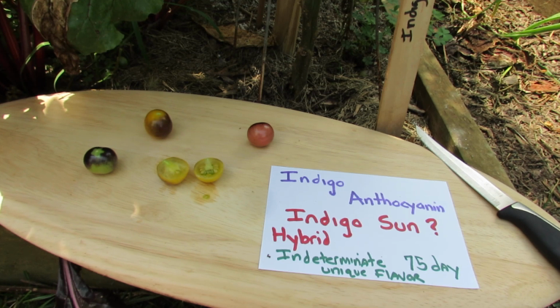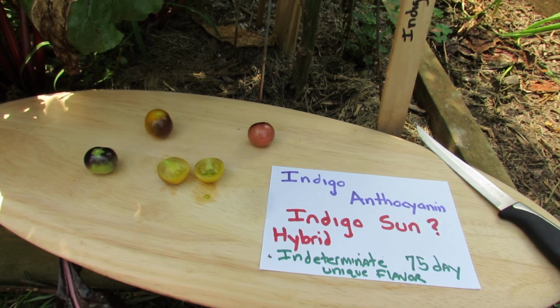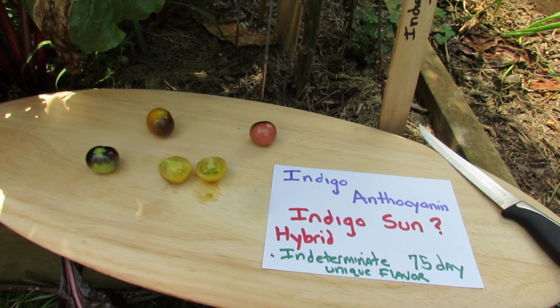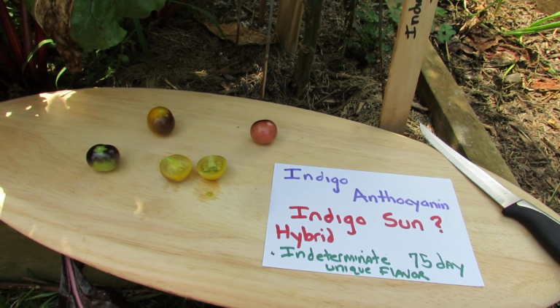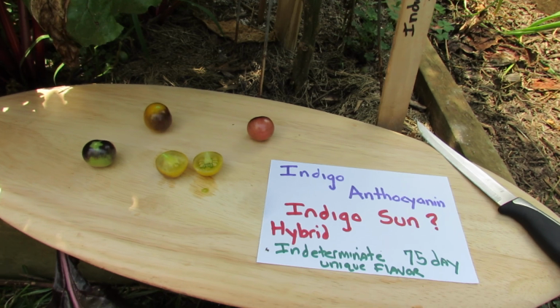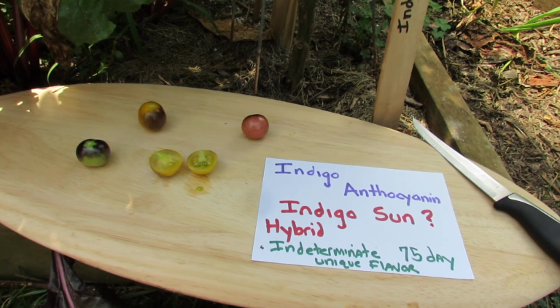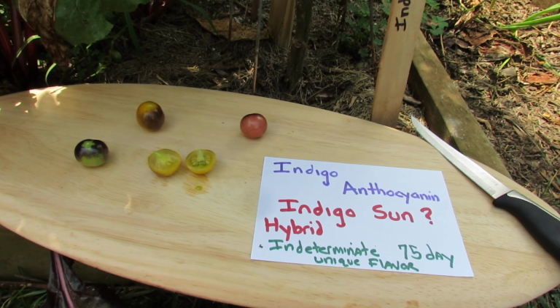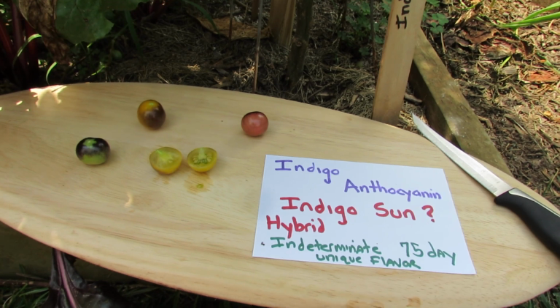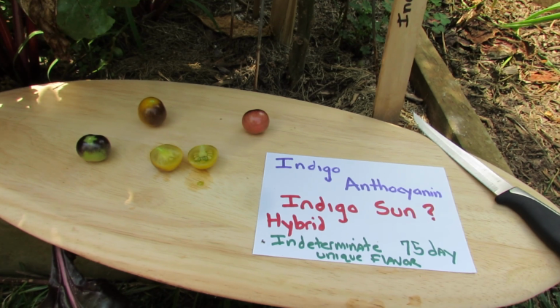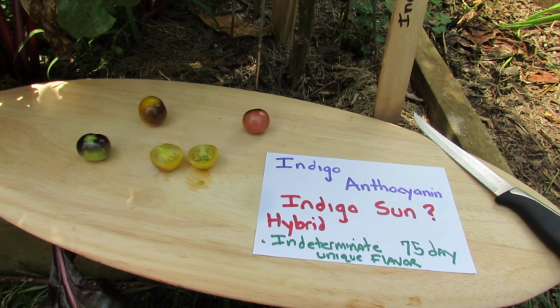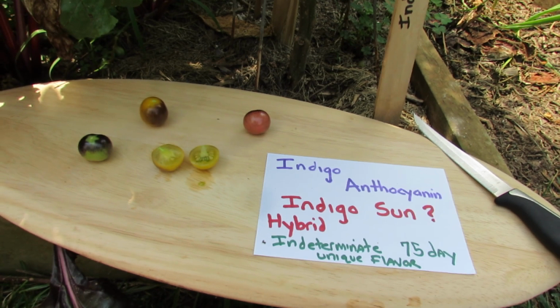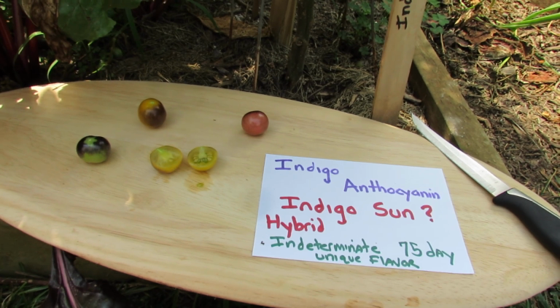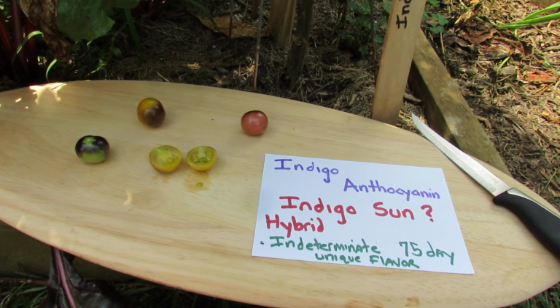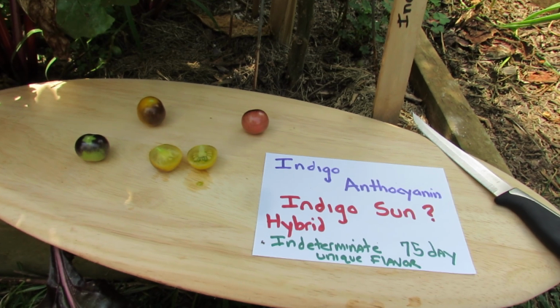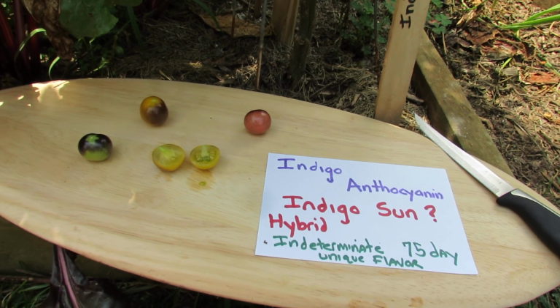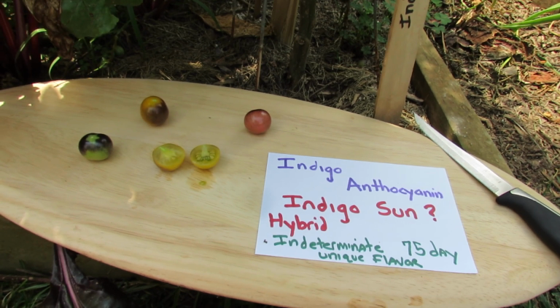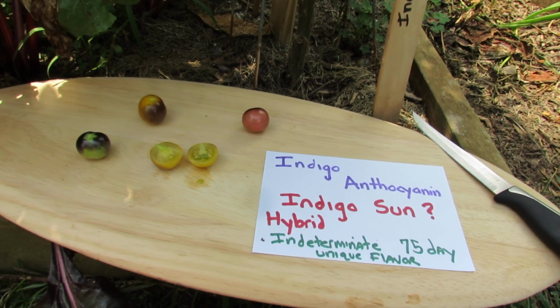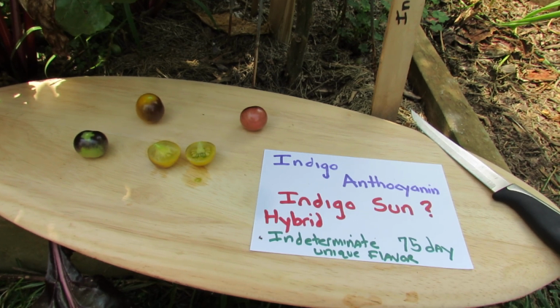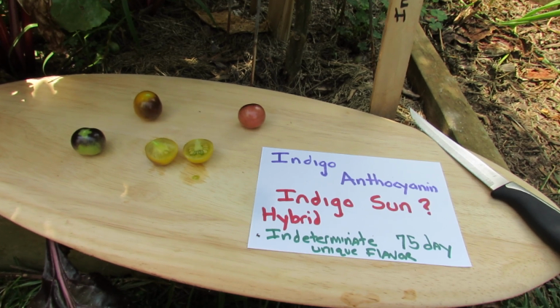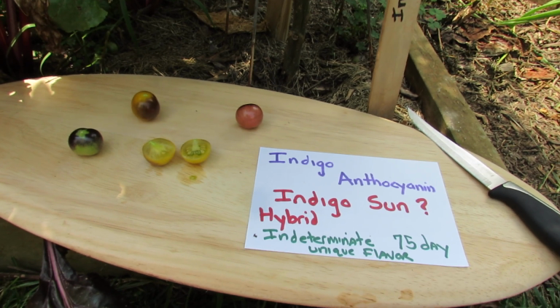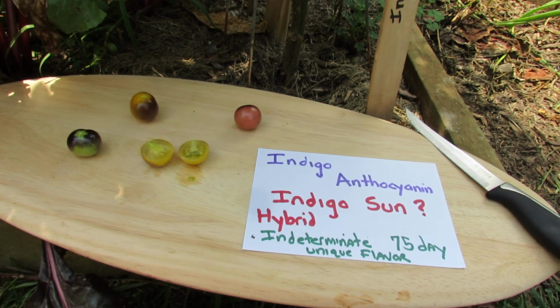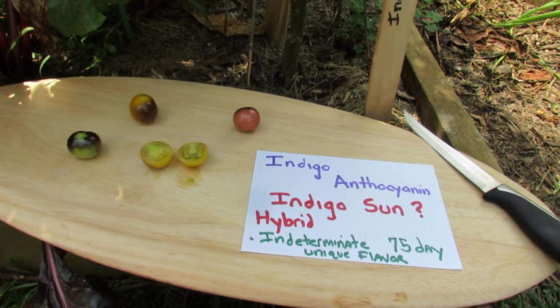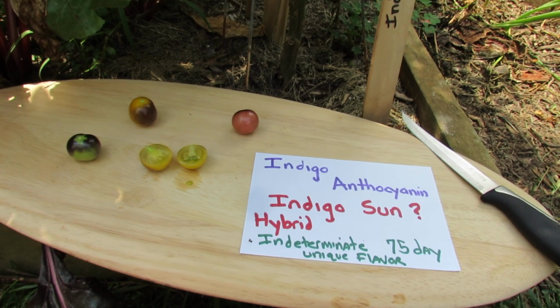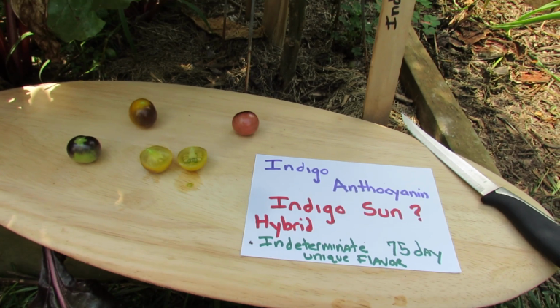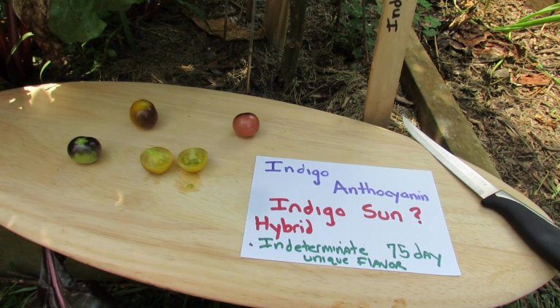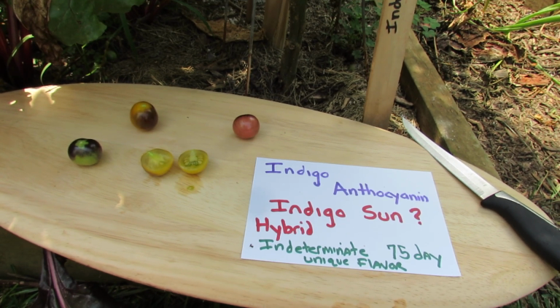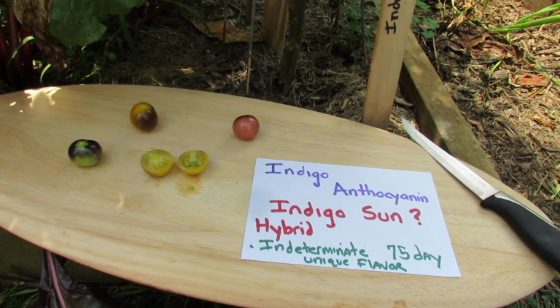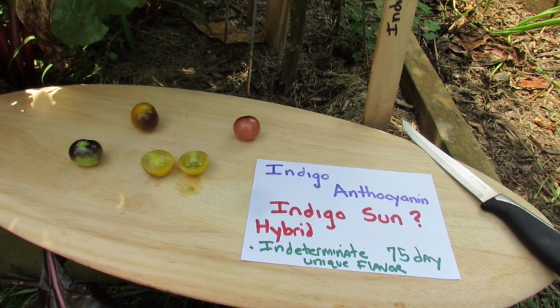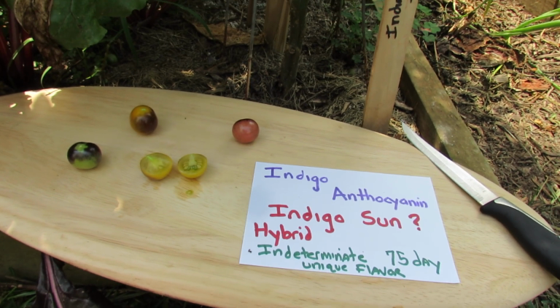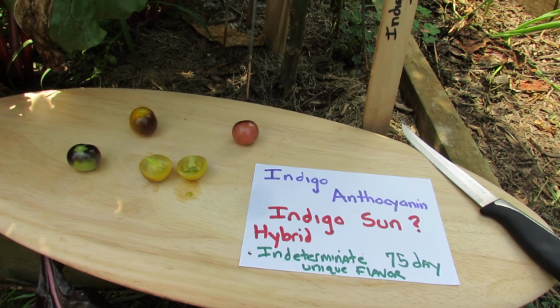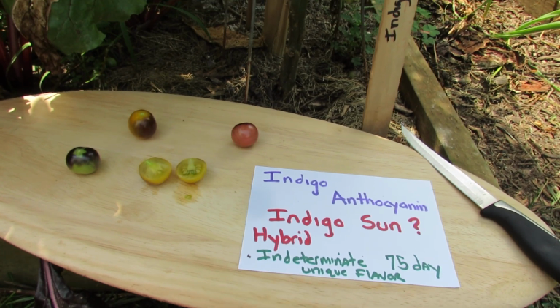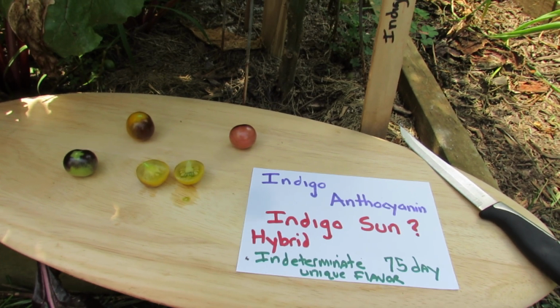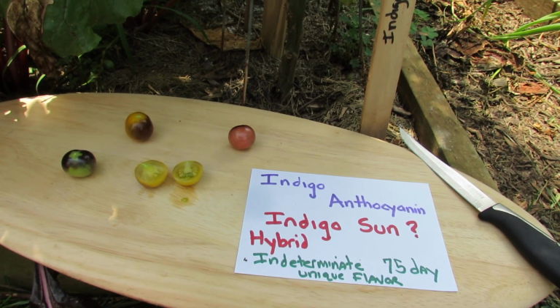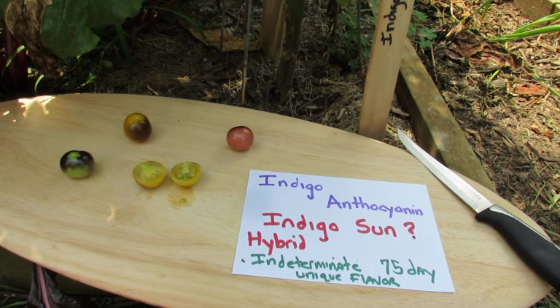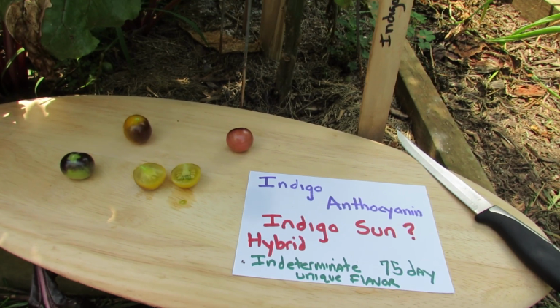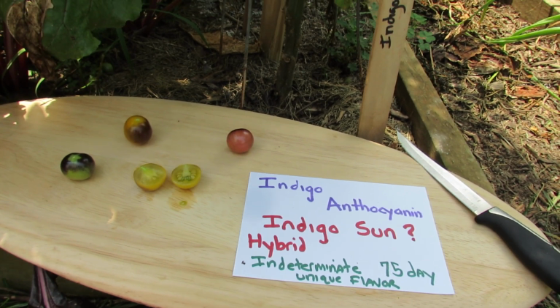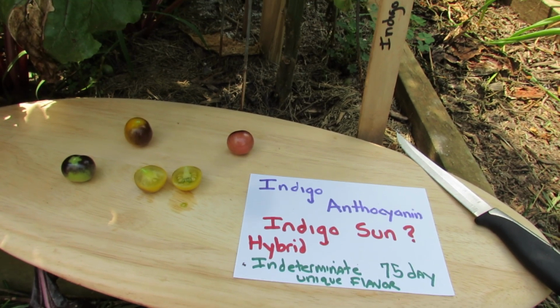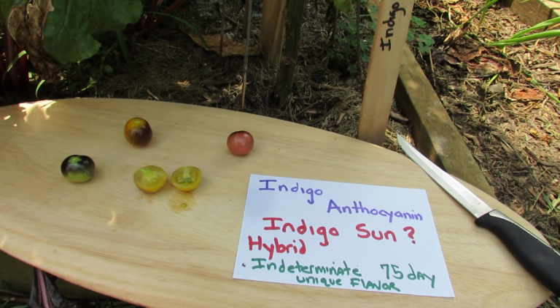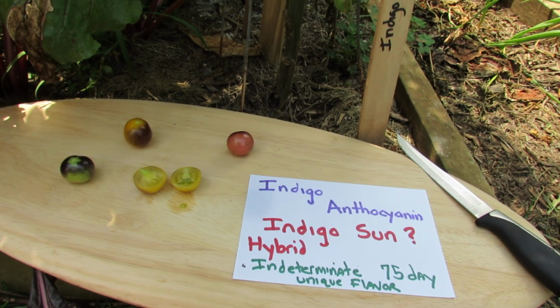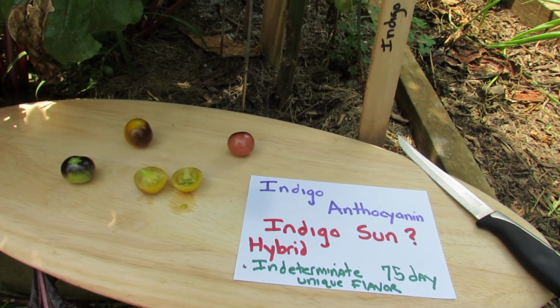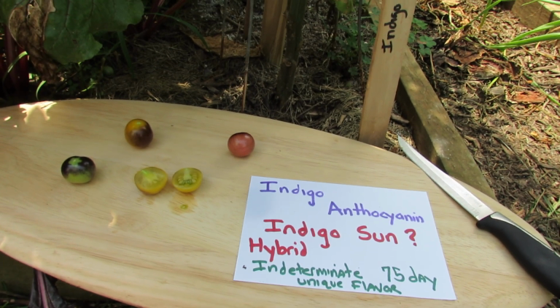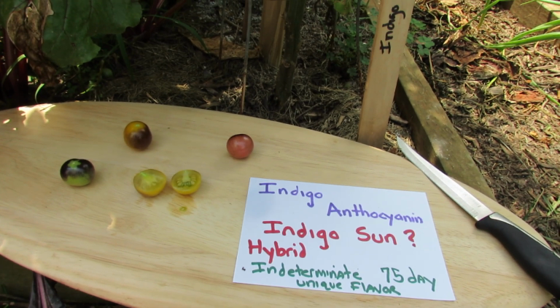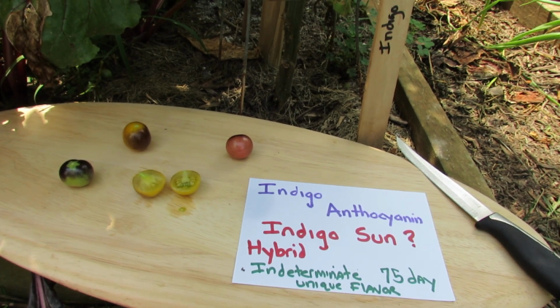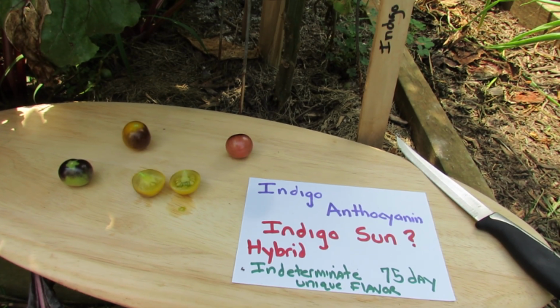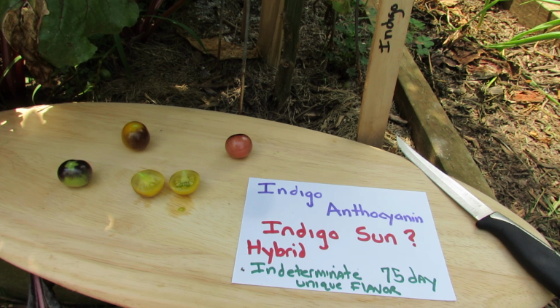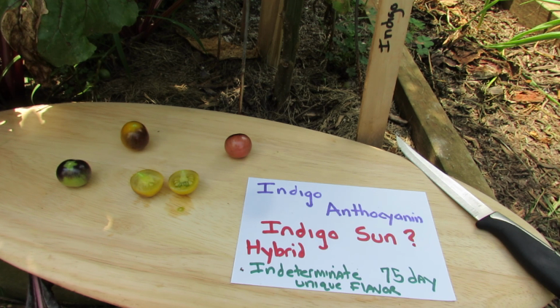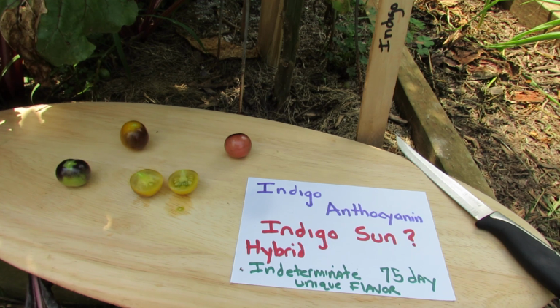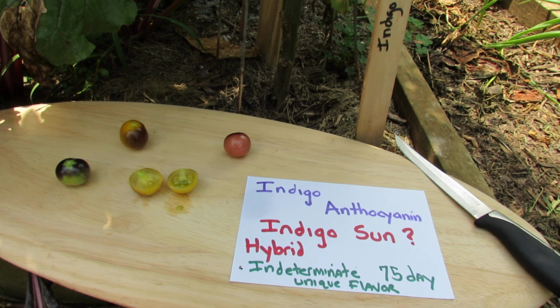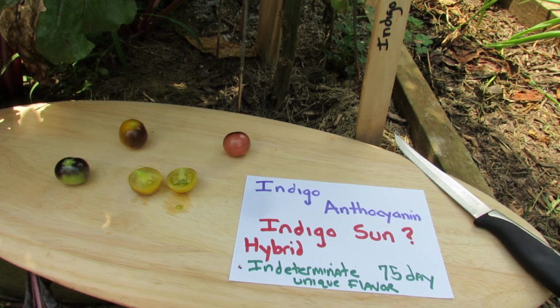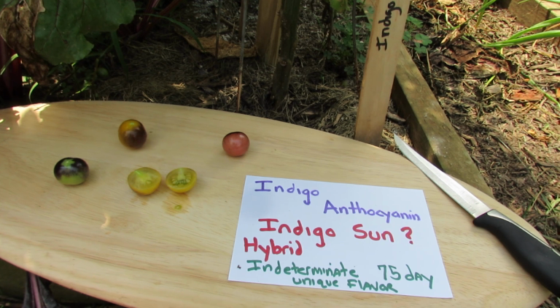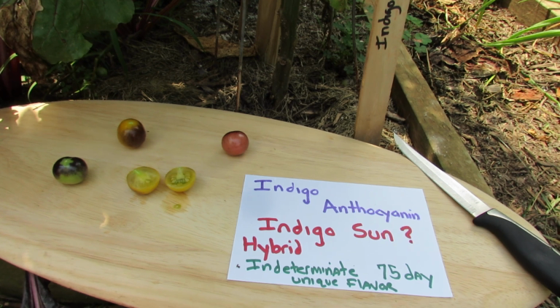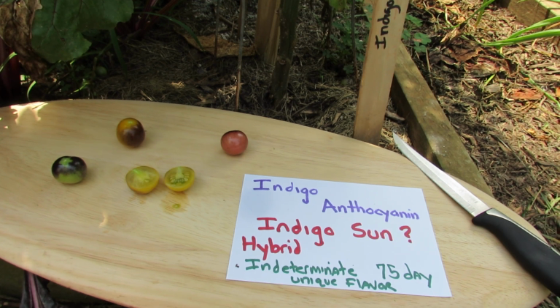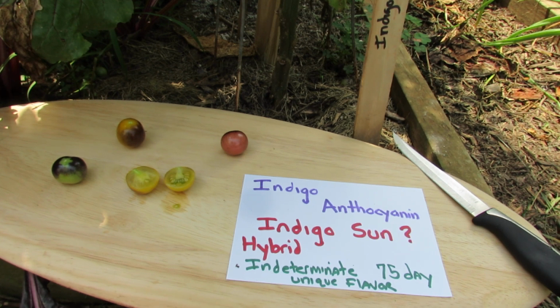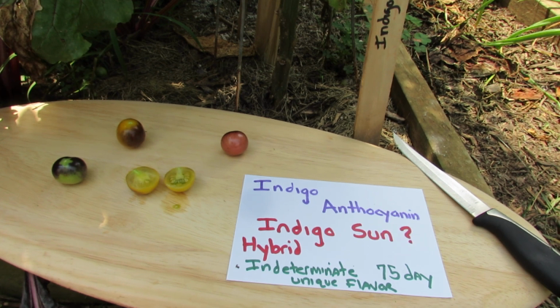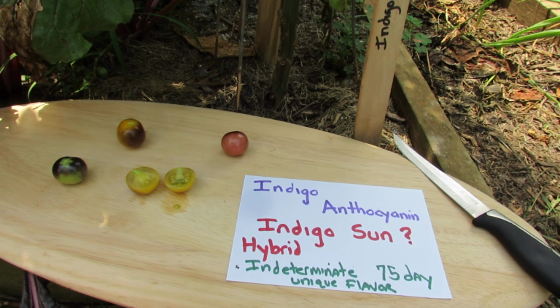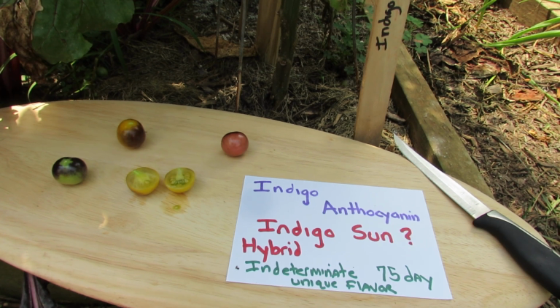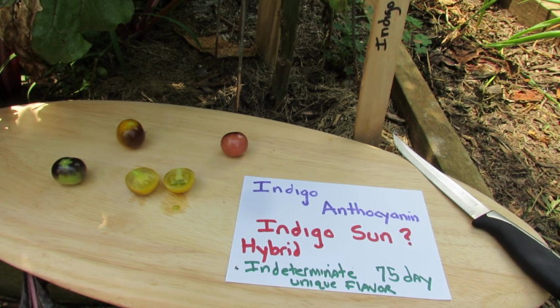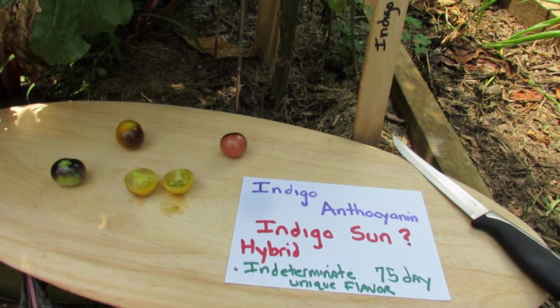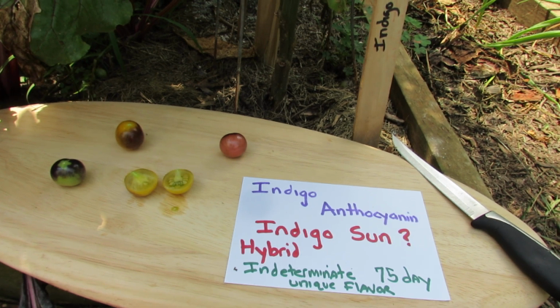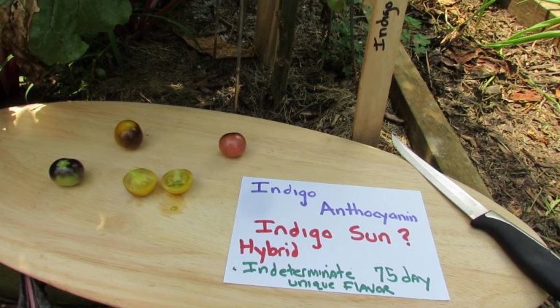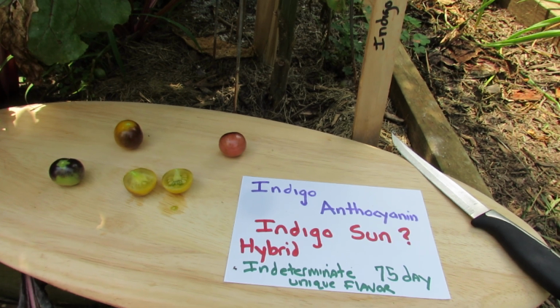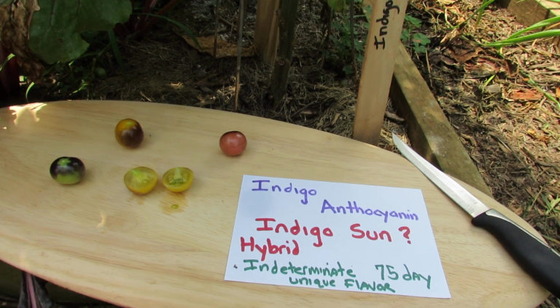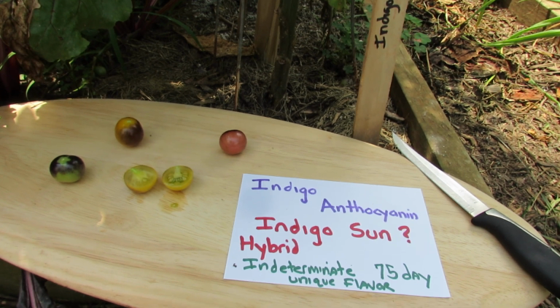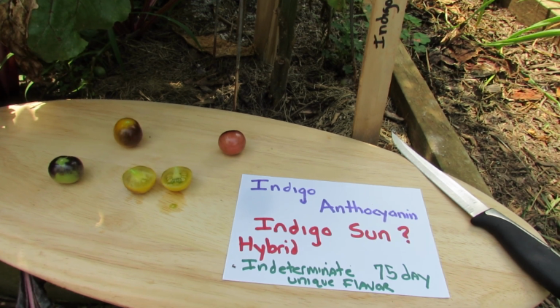Welcome to the Rustic Garden. Today I want to talk about indigo tomatoes. It's sort of the new fad for 2014, and I'm sure it's going to be around next year.